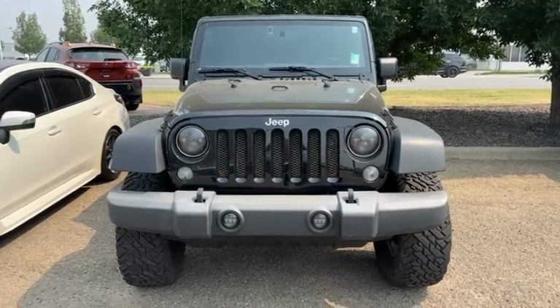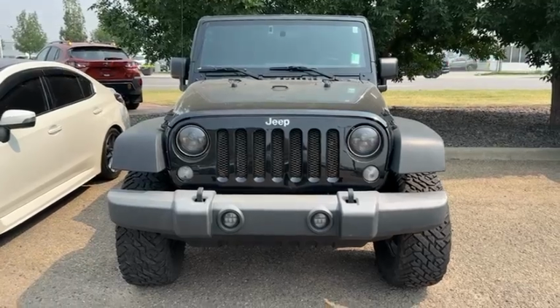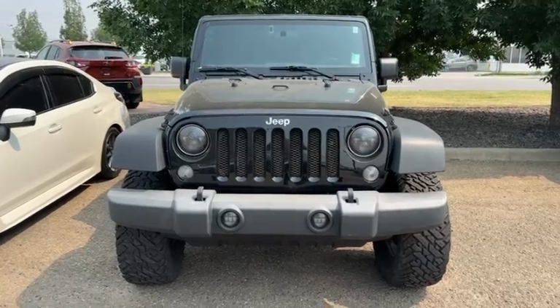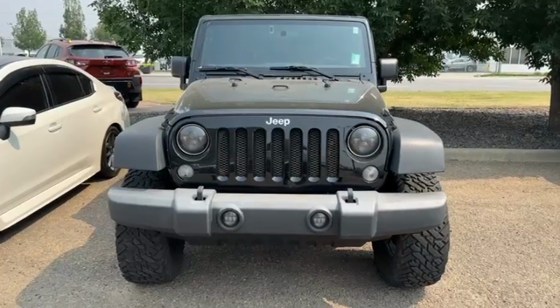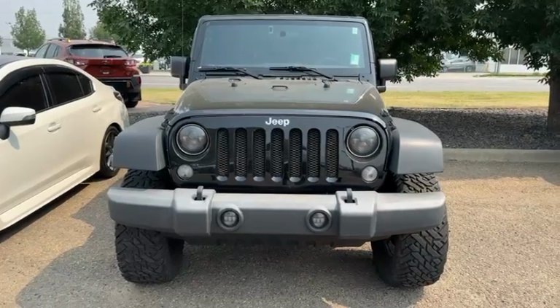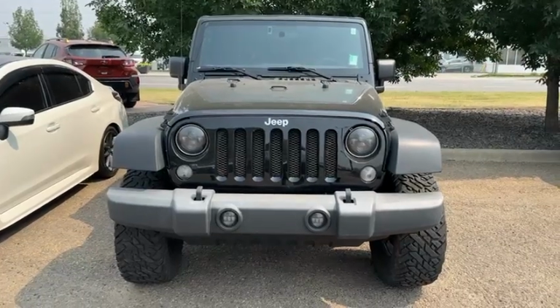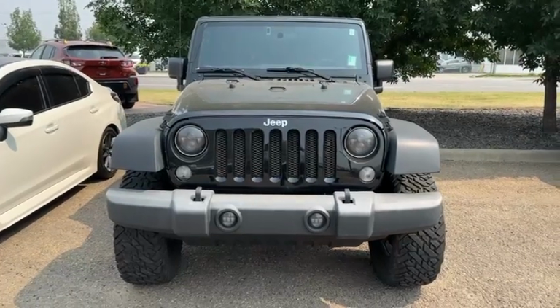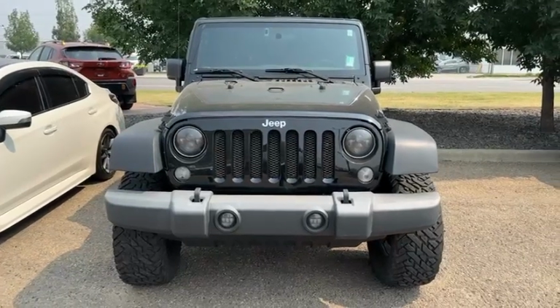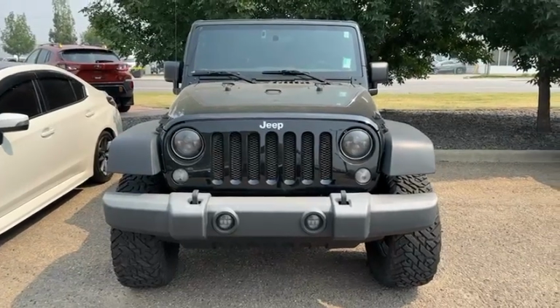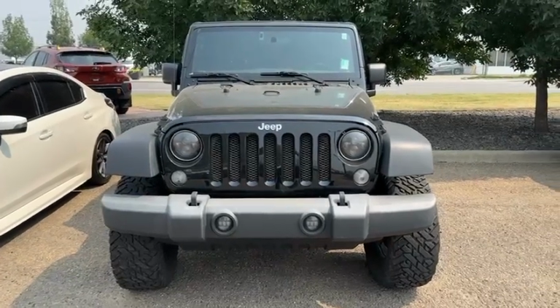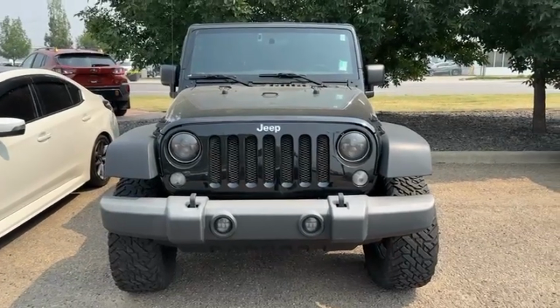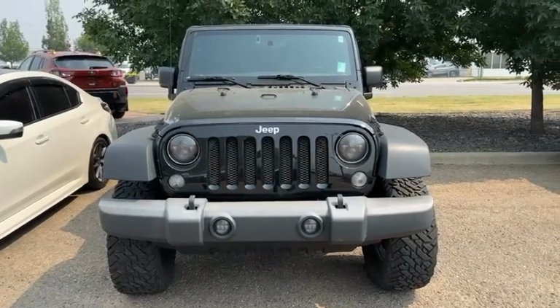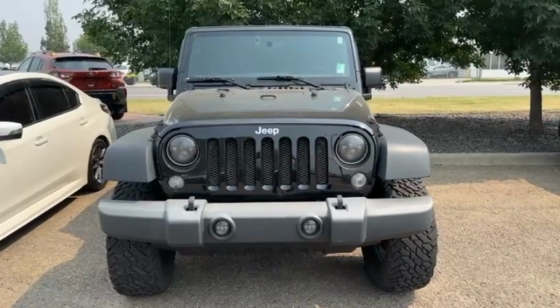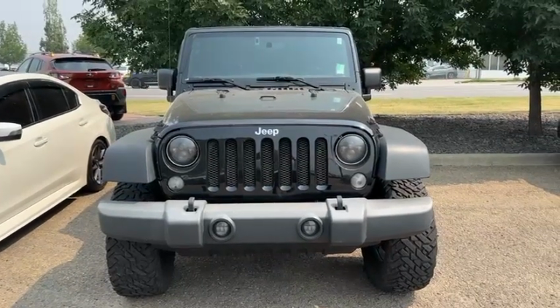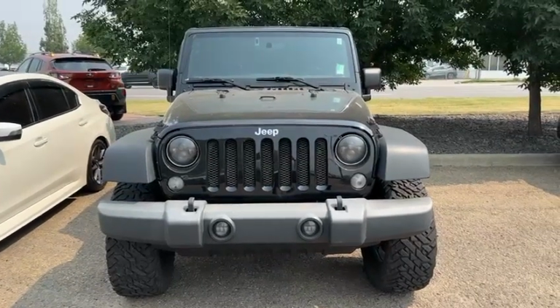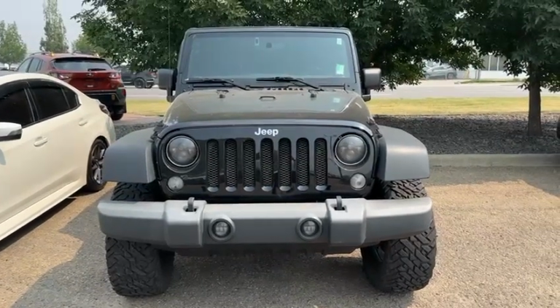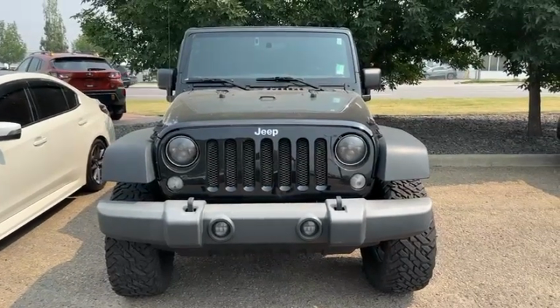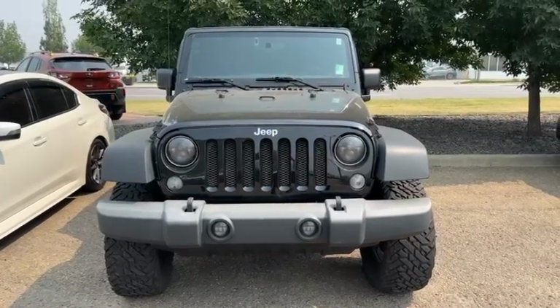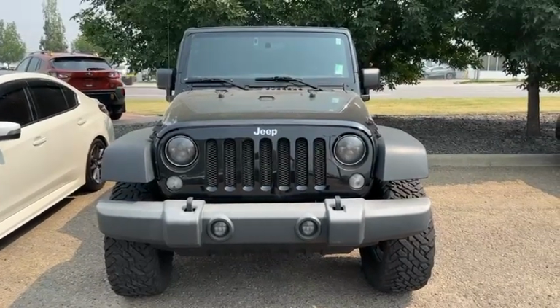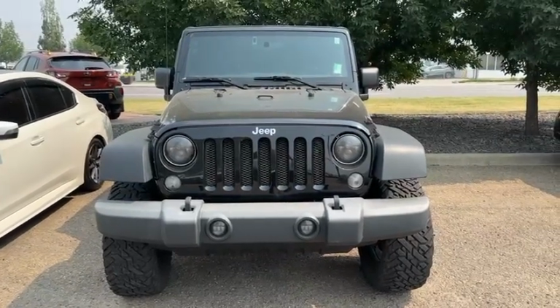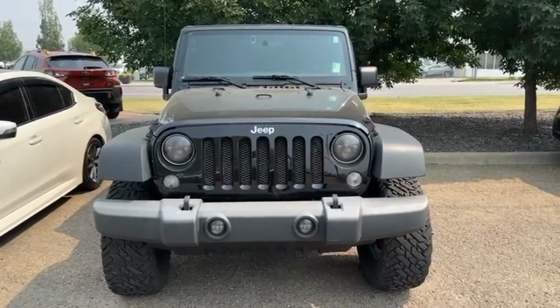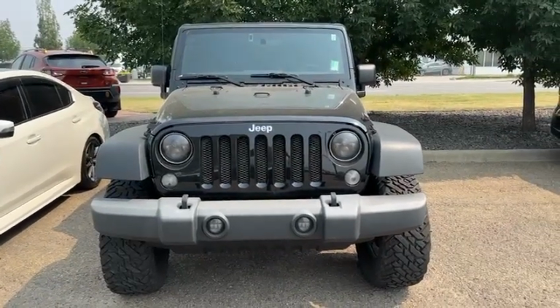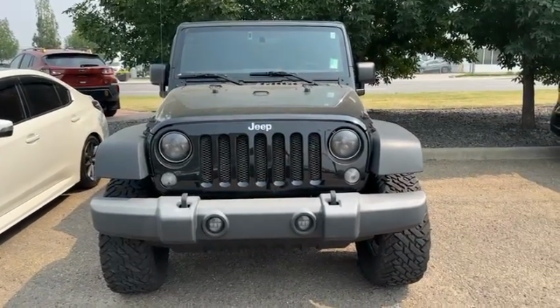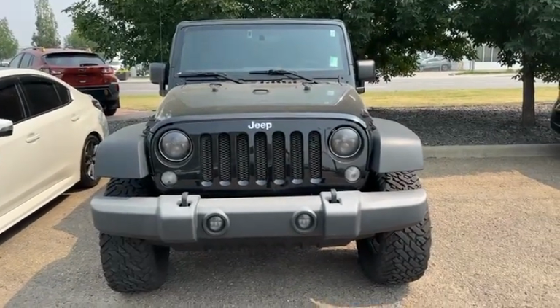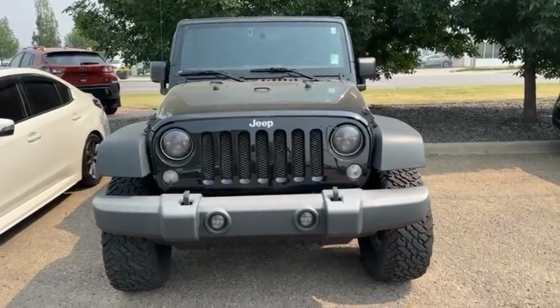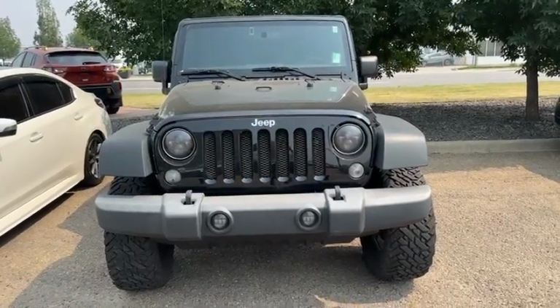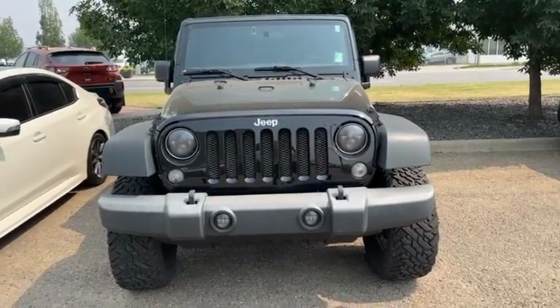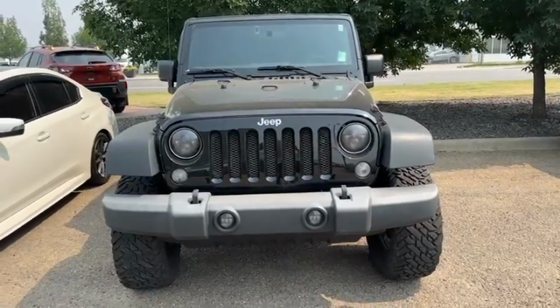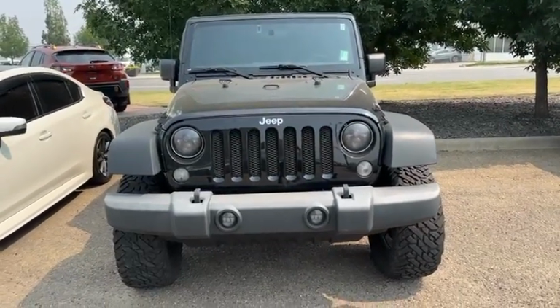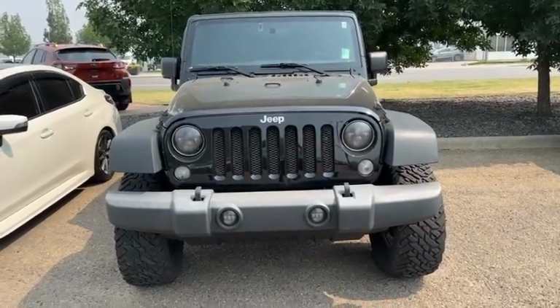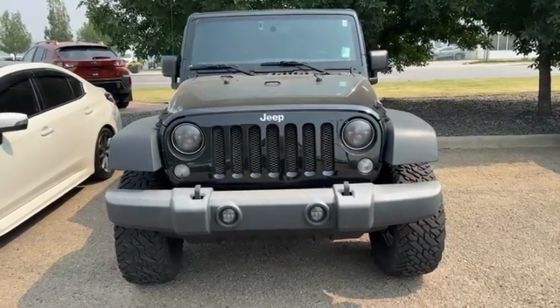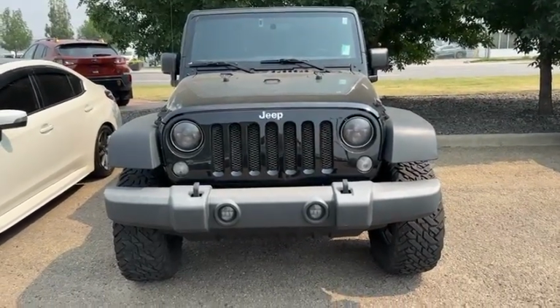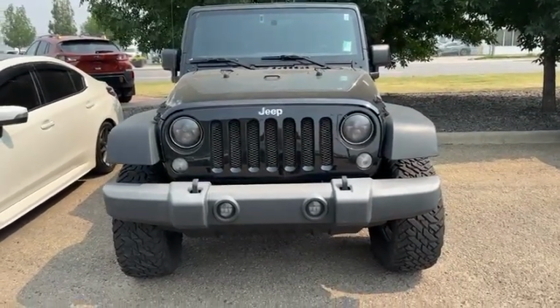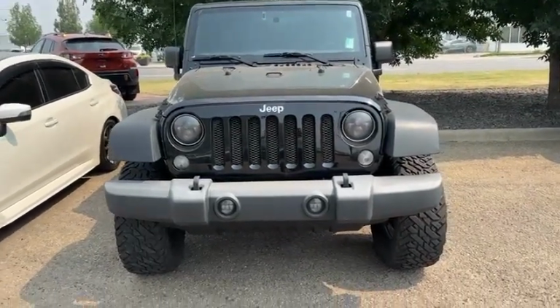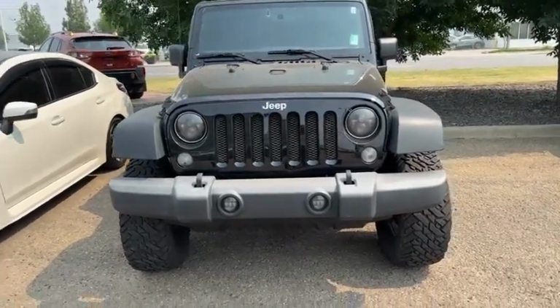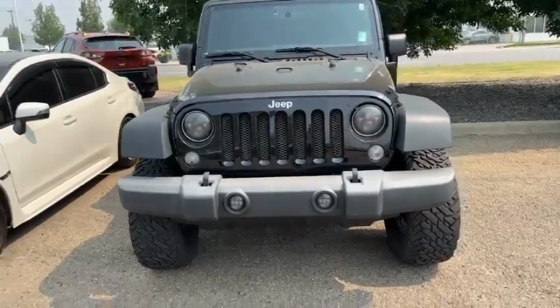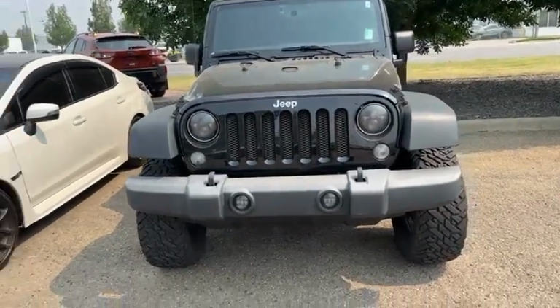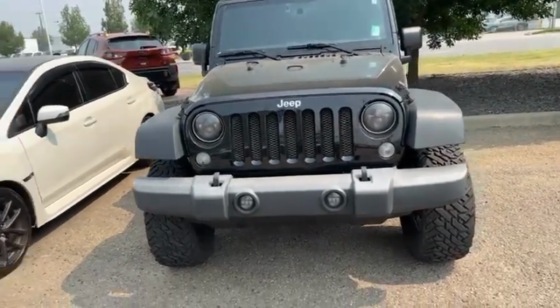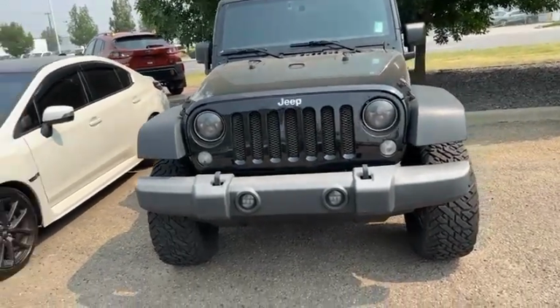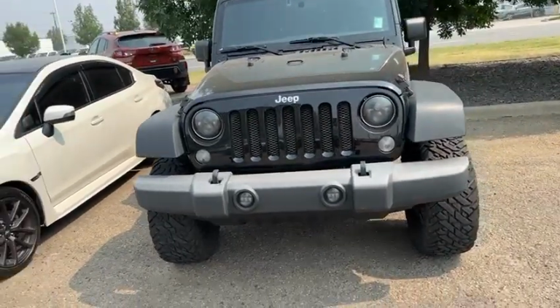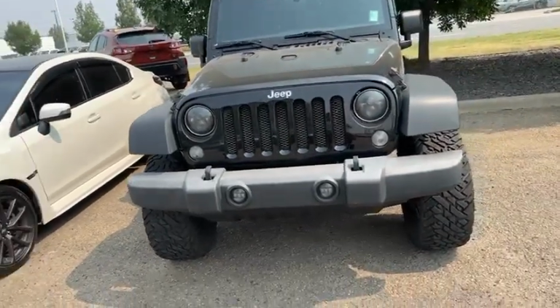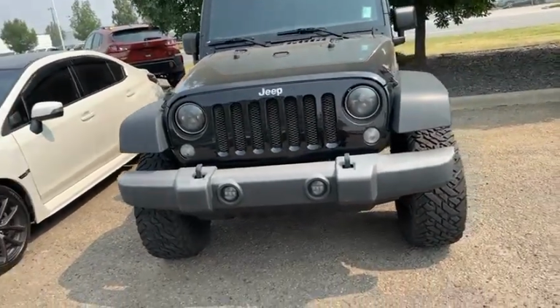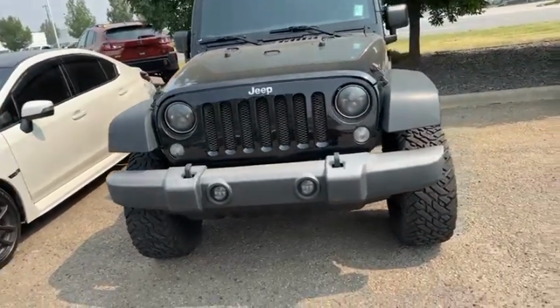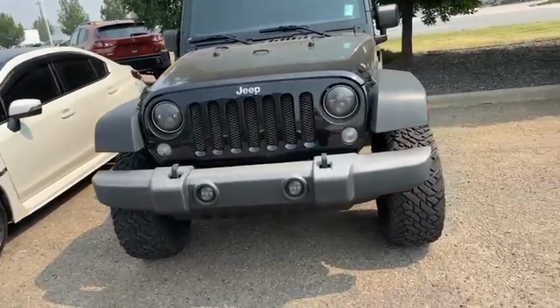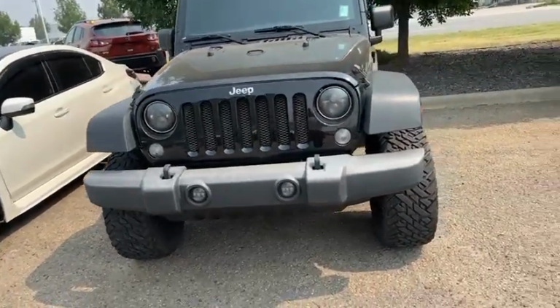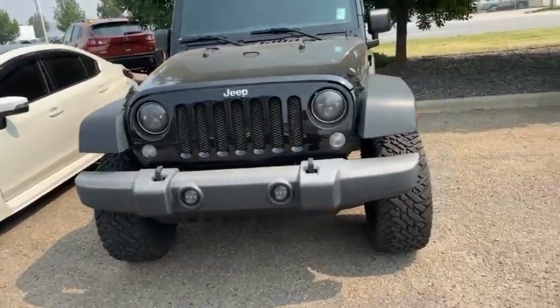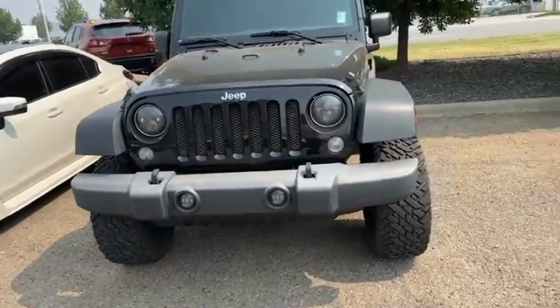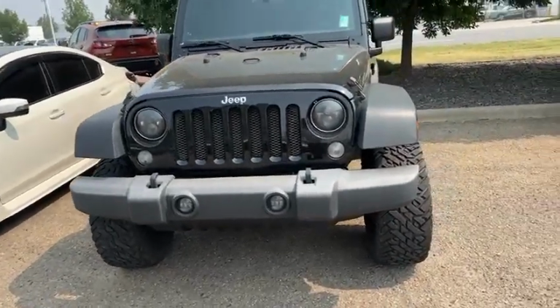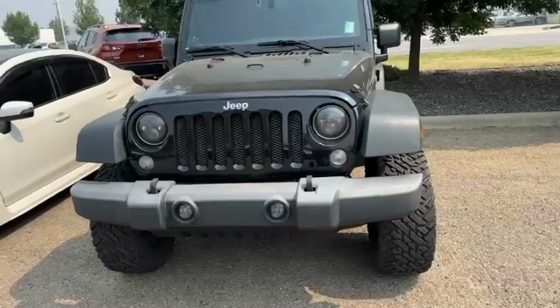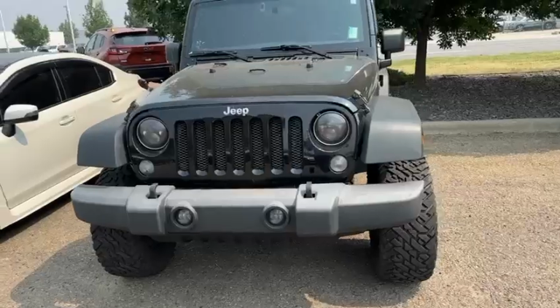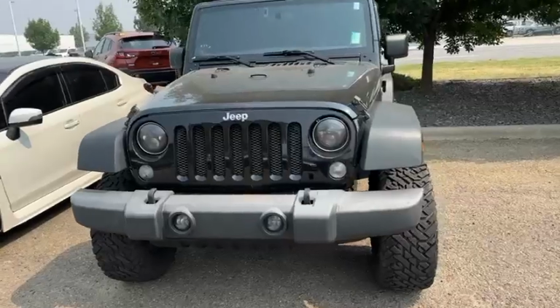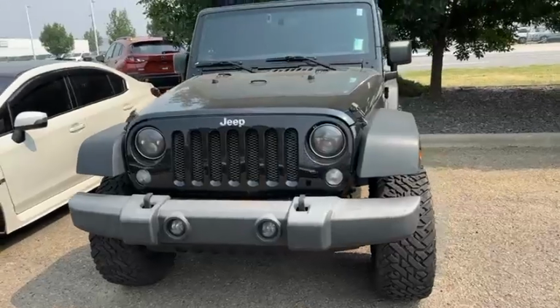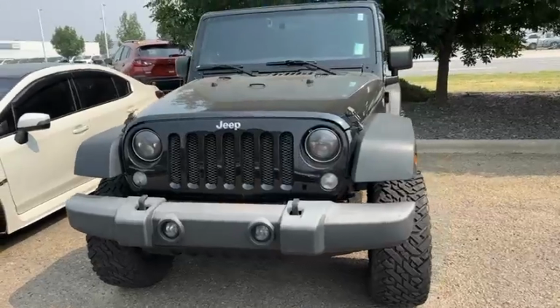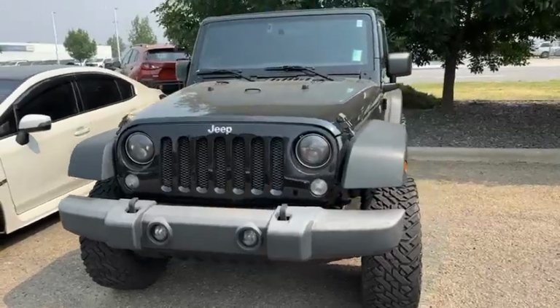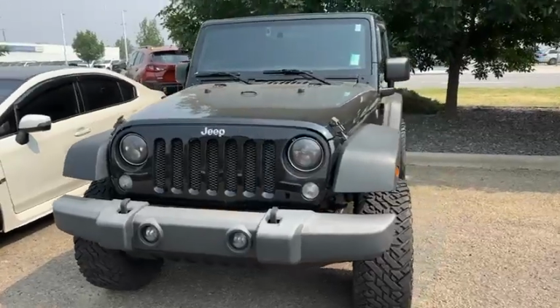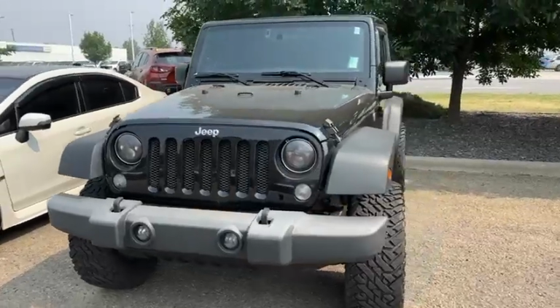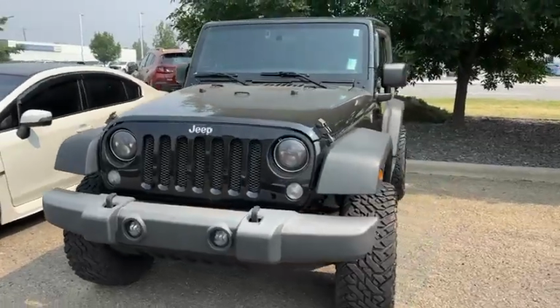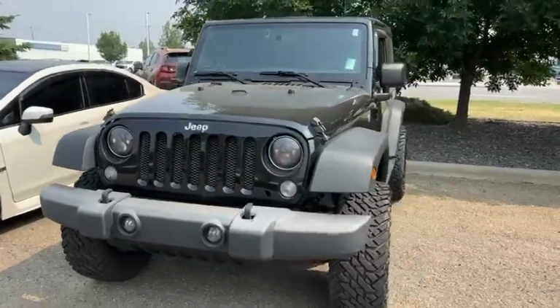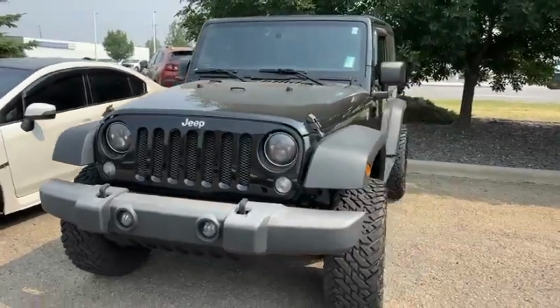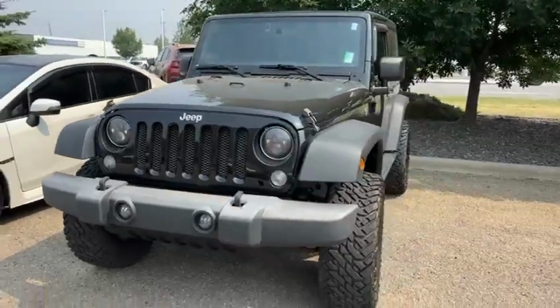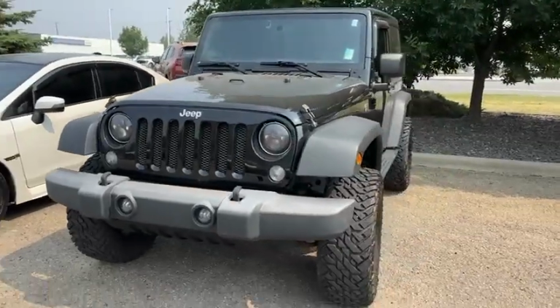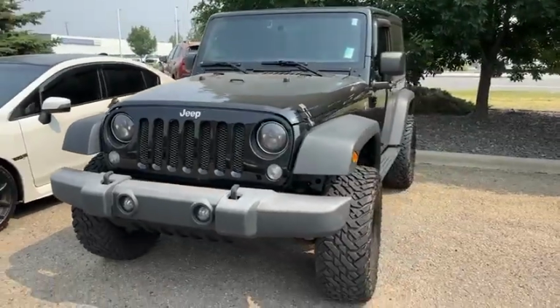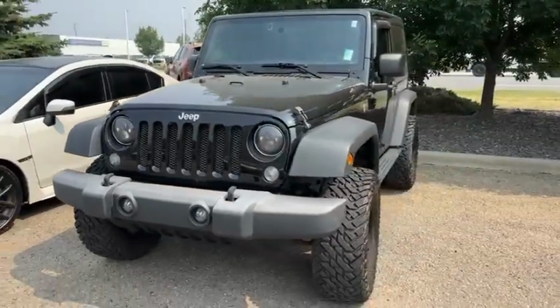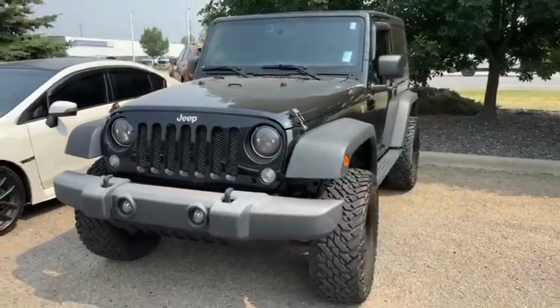Good afternoon, Matthew. This is Yosef here with Rally Subaru. Here I have the 2018 Jeep Wrangler. This is the Sport.